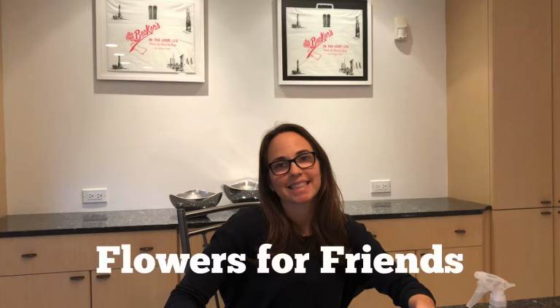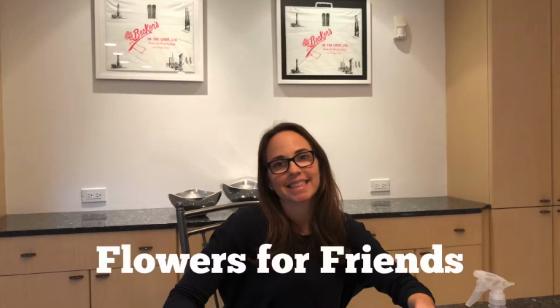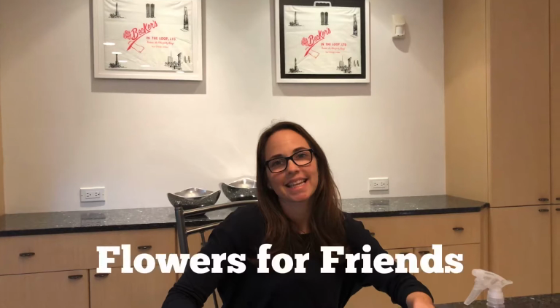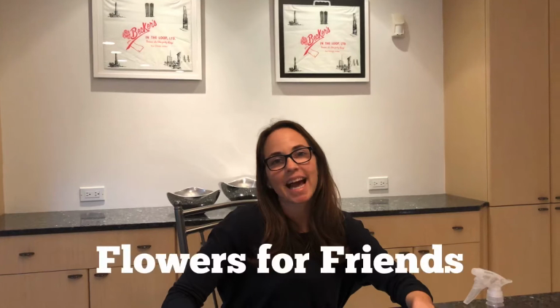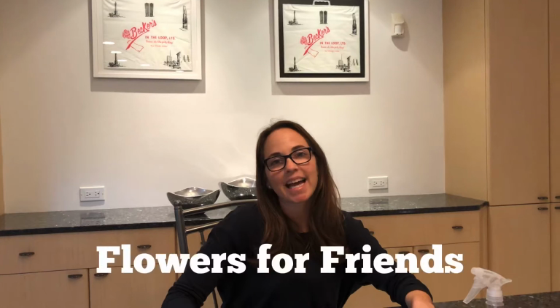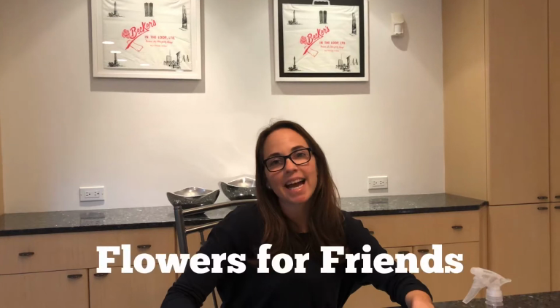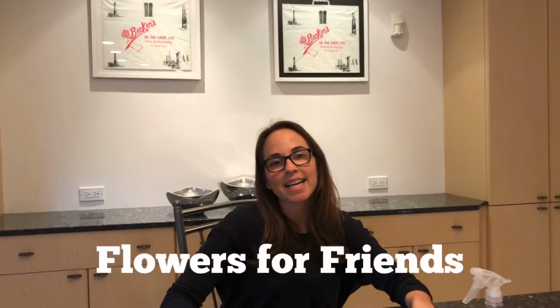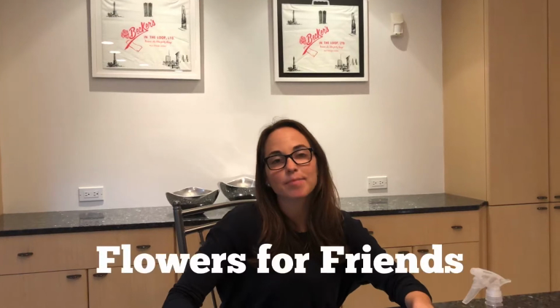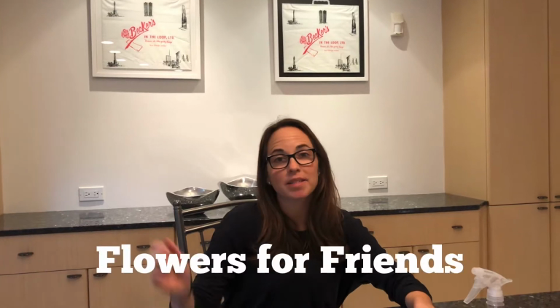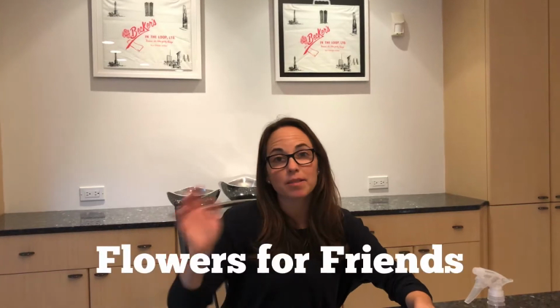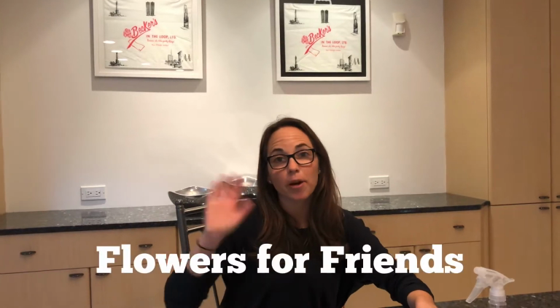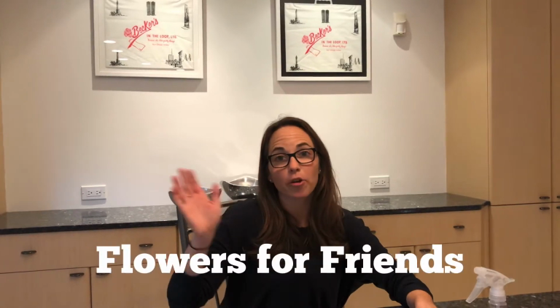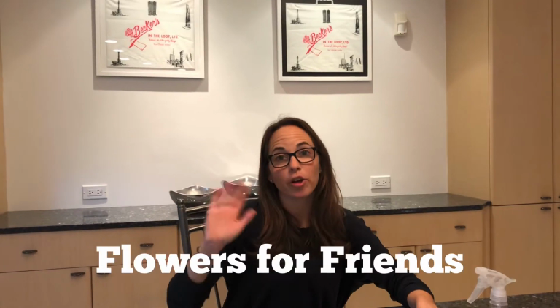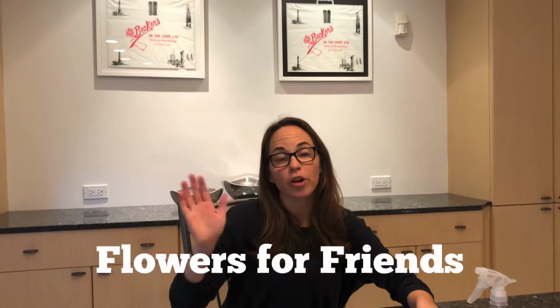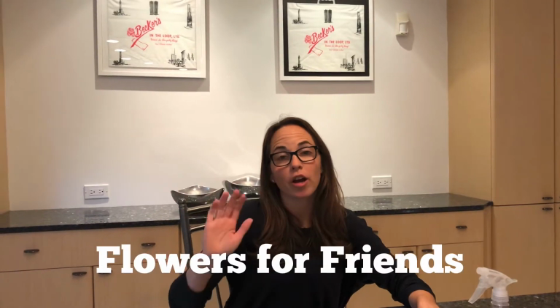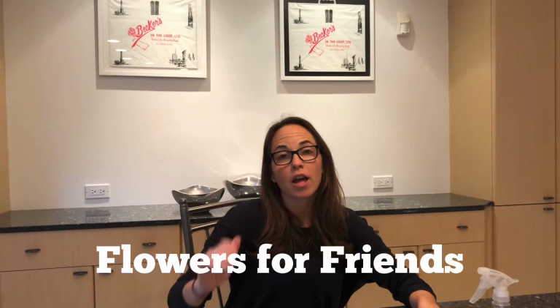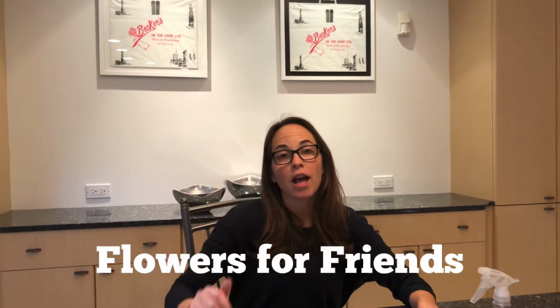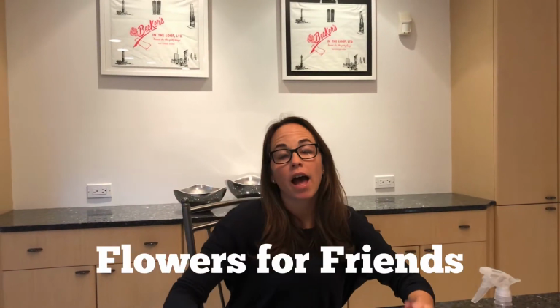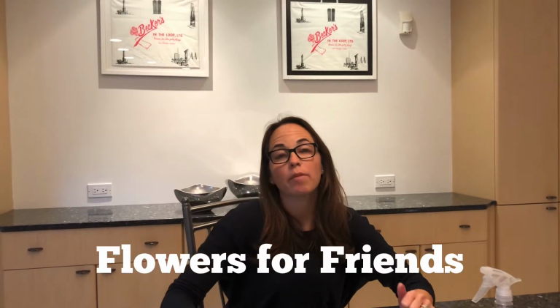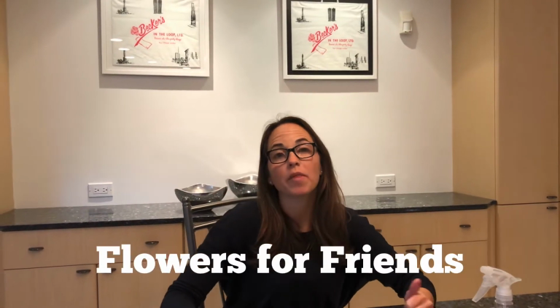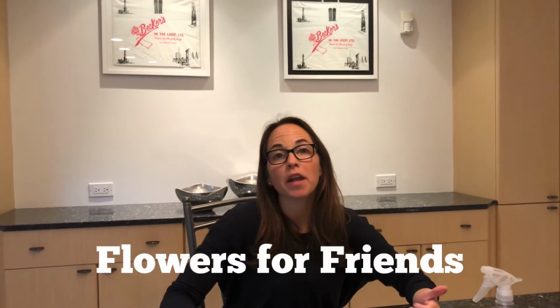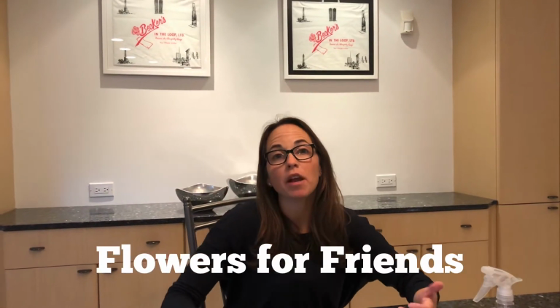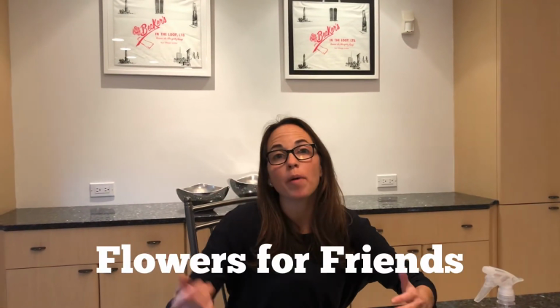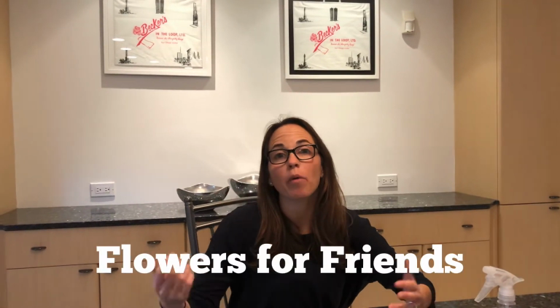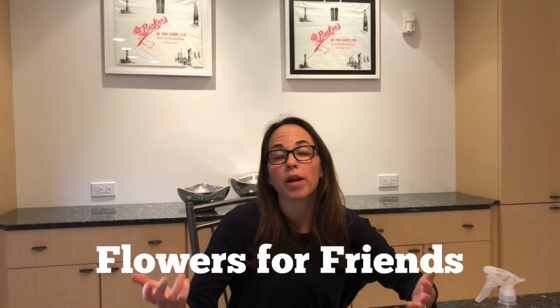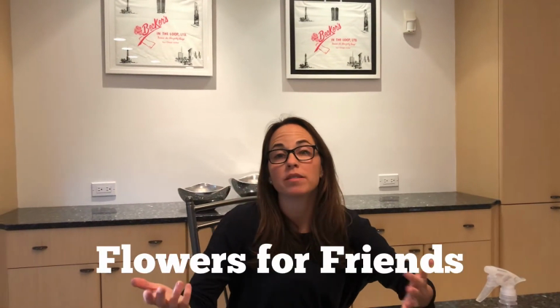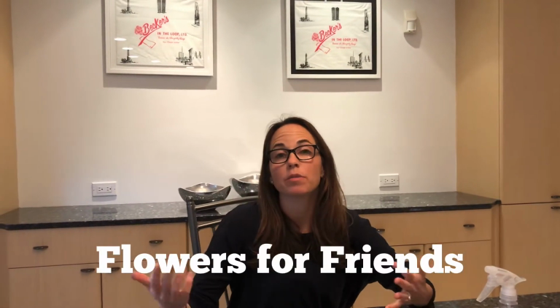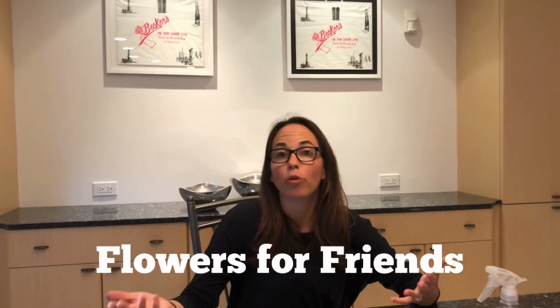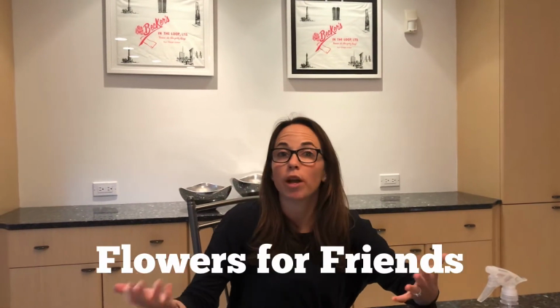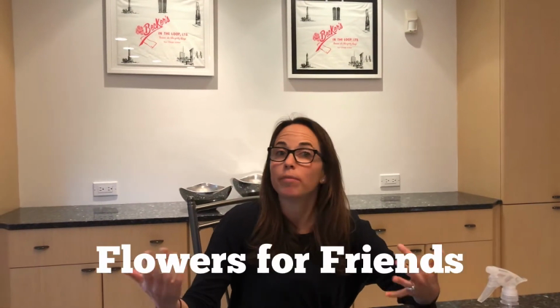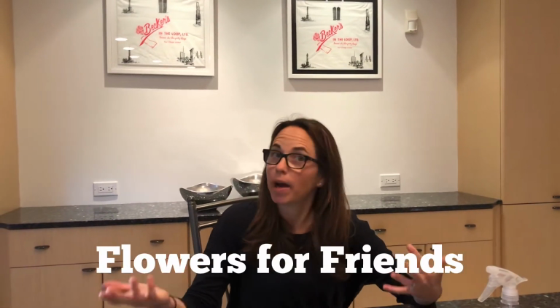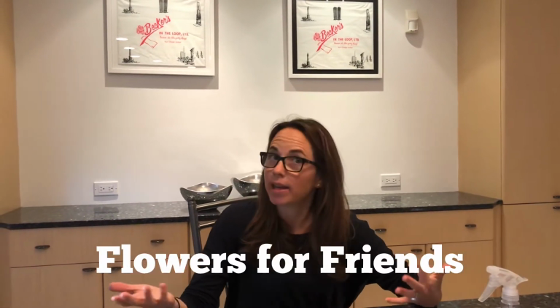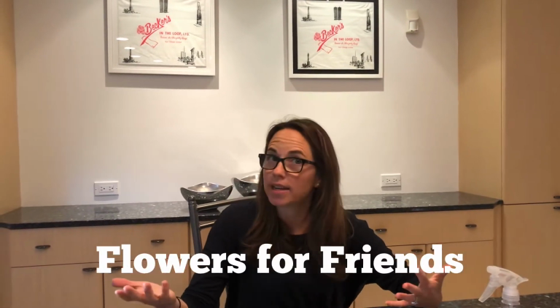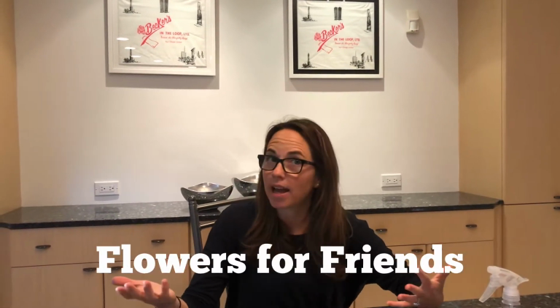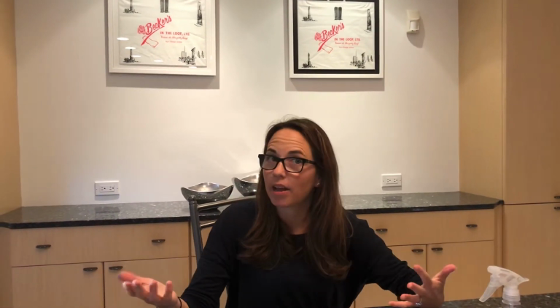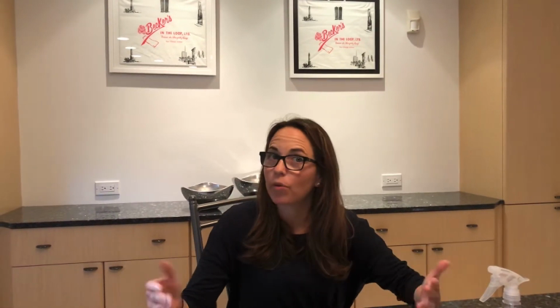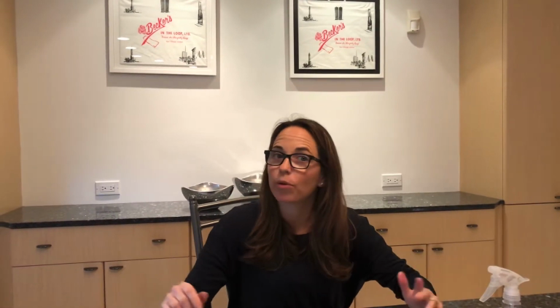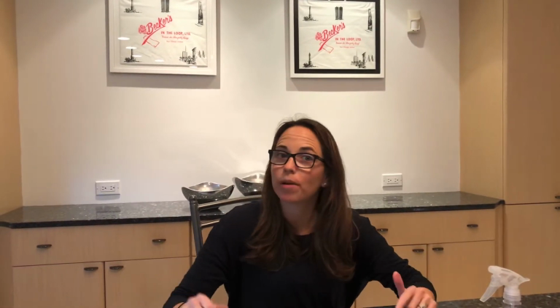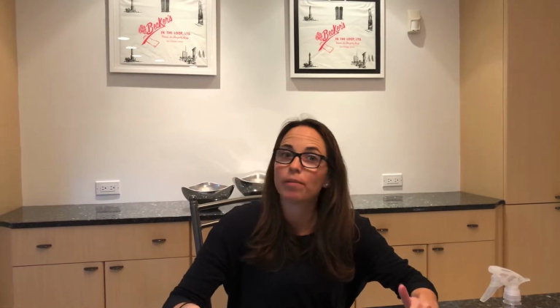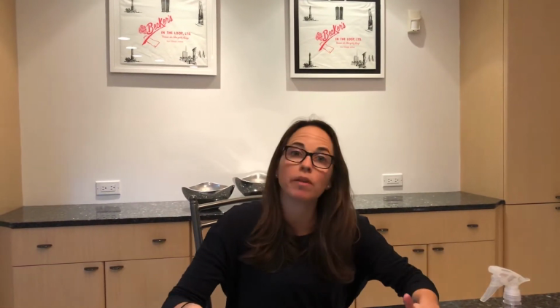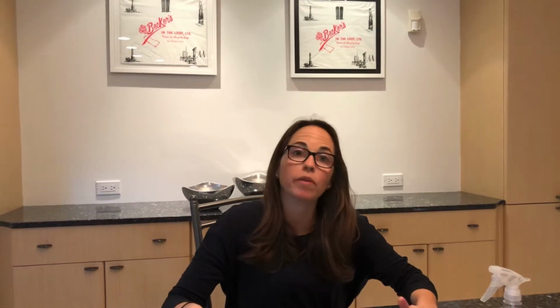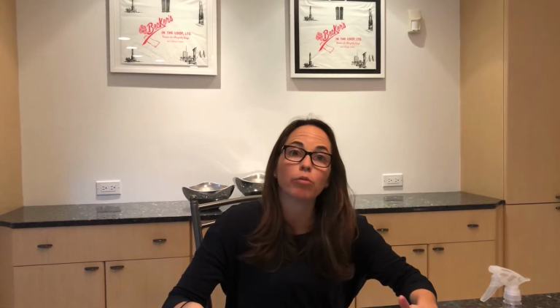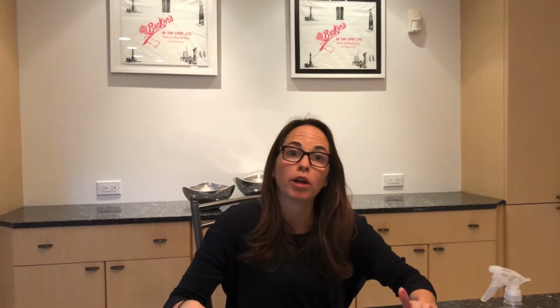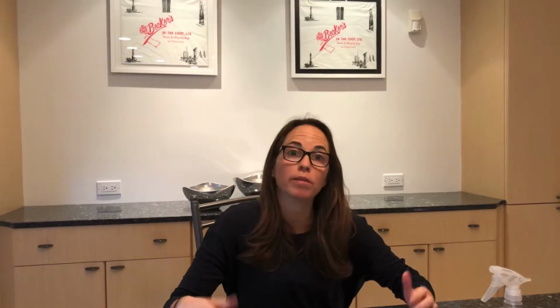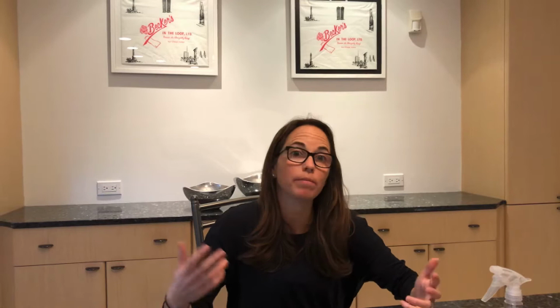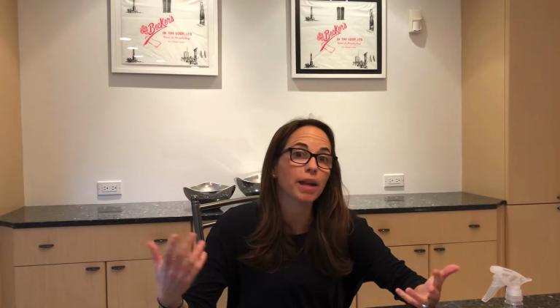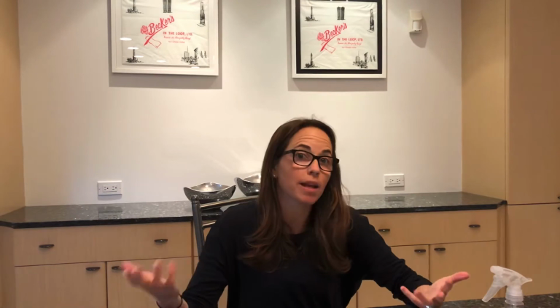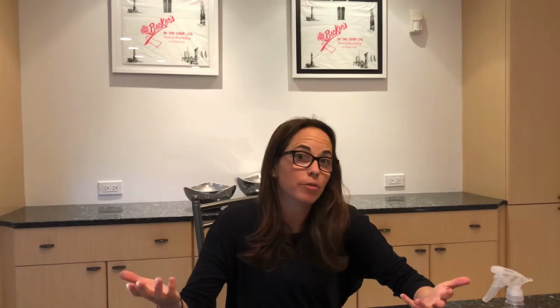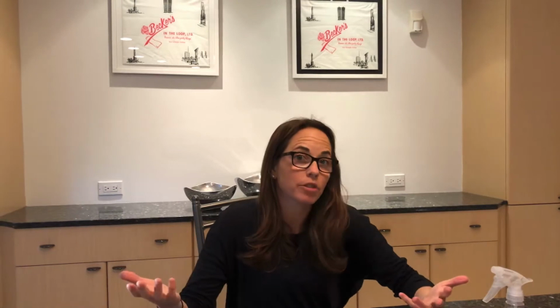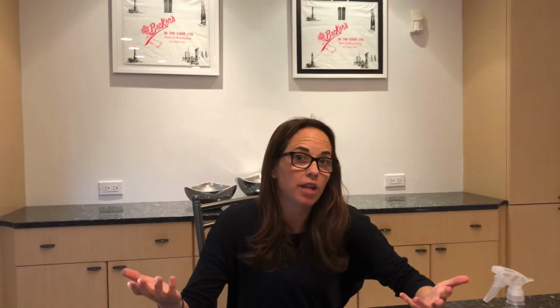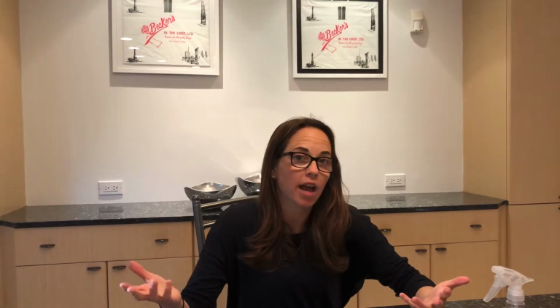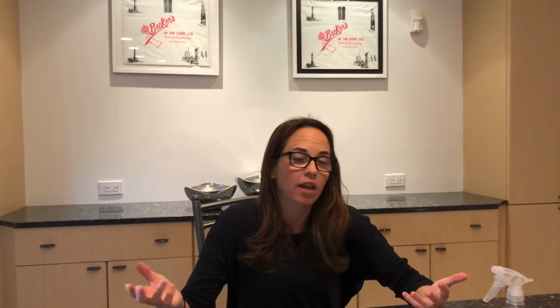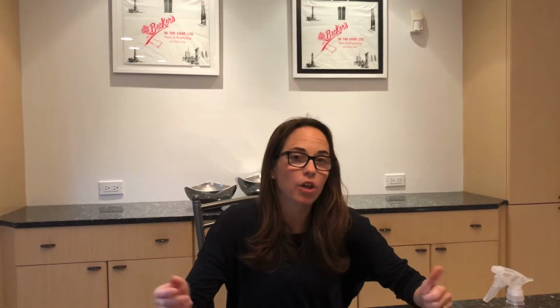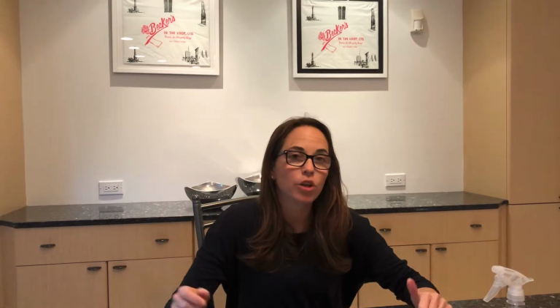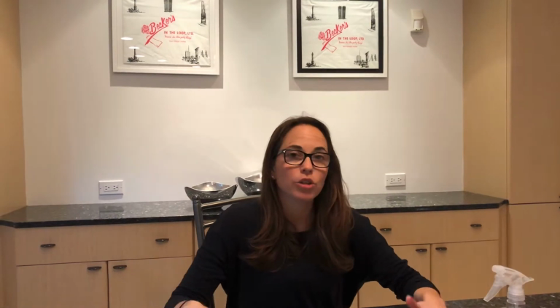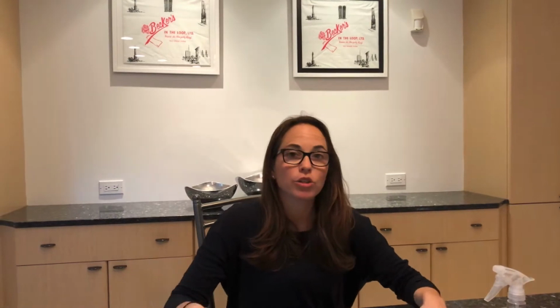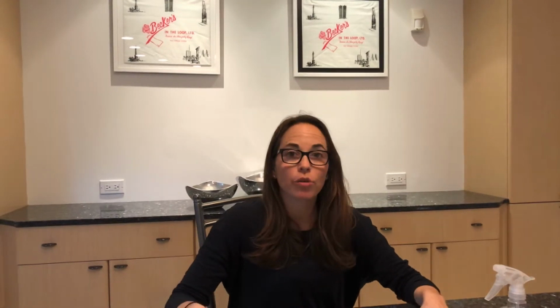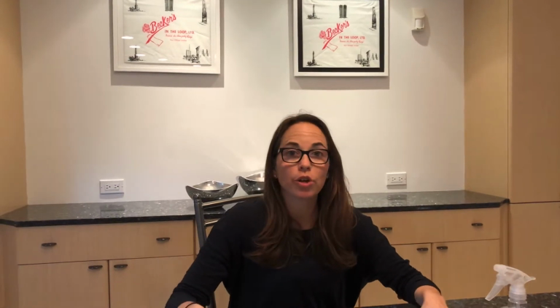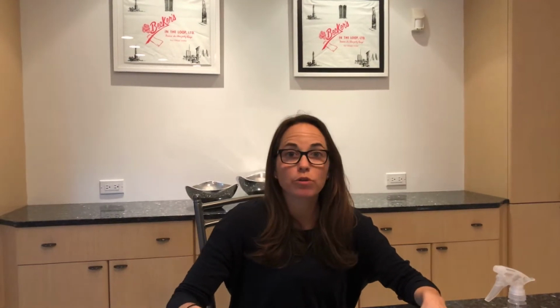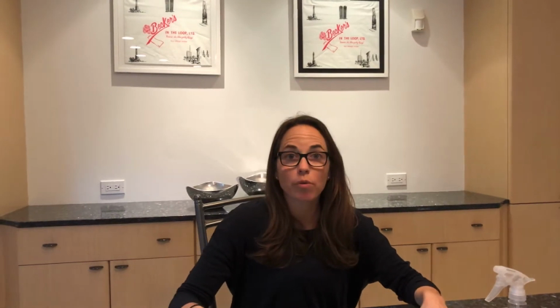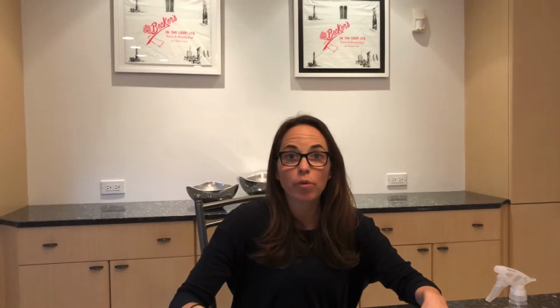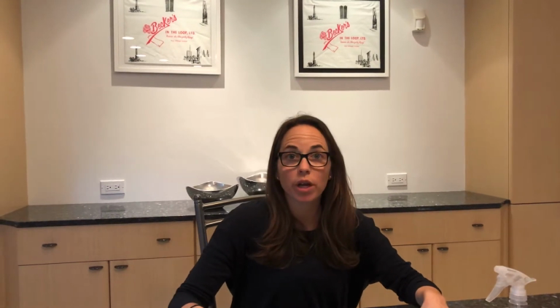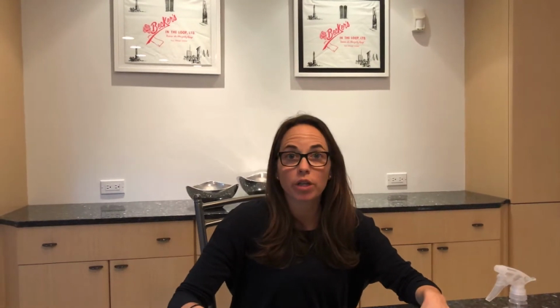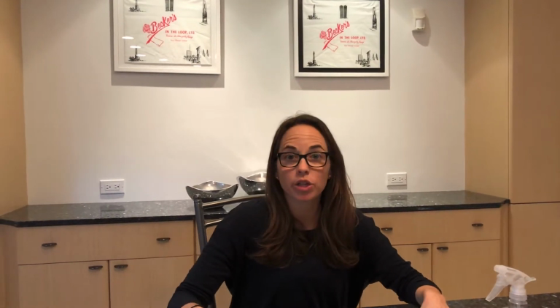Hi guys, Mrs. Becker here. I've been thinking about ways to brighten my day or maybe even brighten my neighbor's day. So here's what we're gonna do.